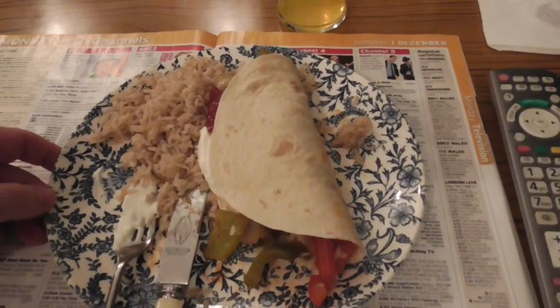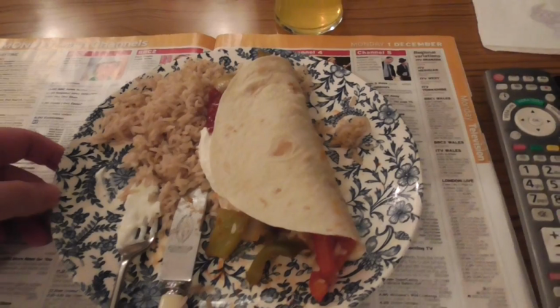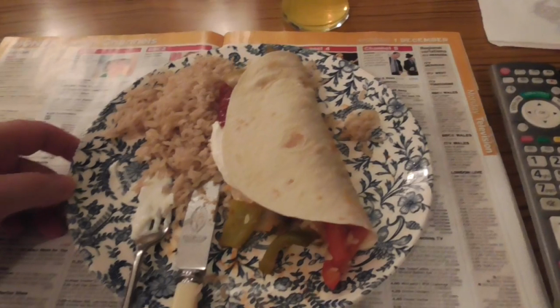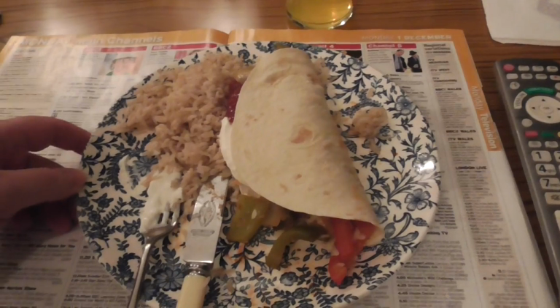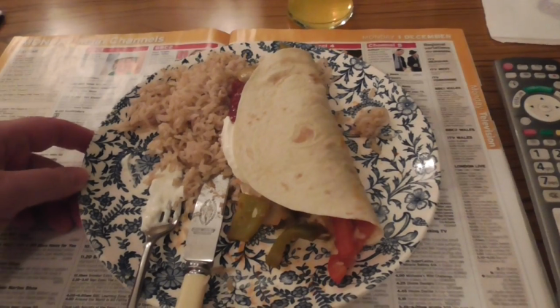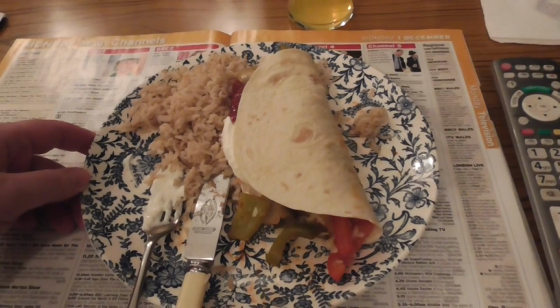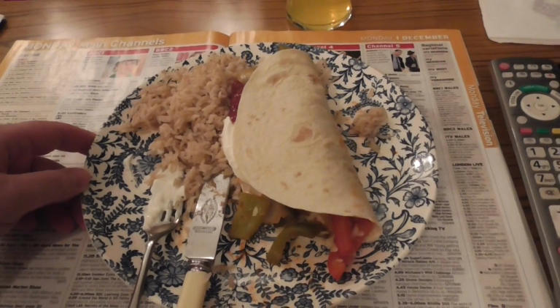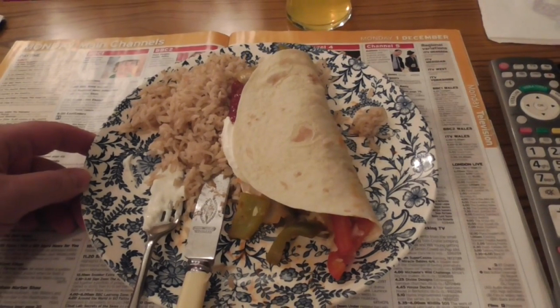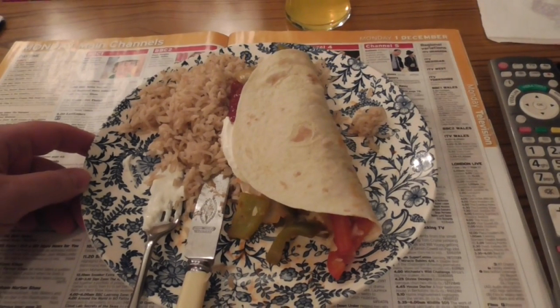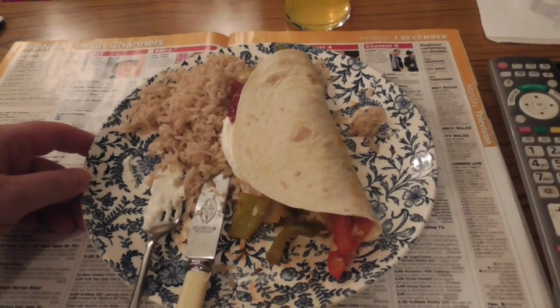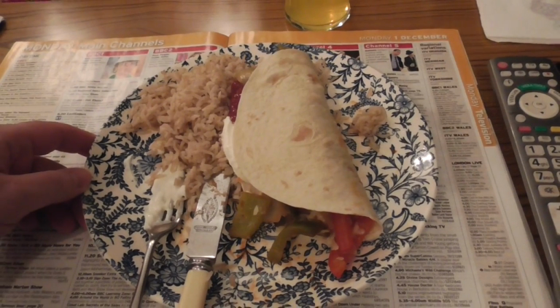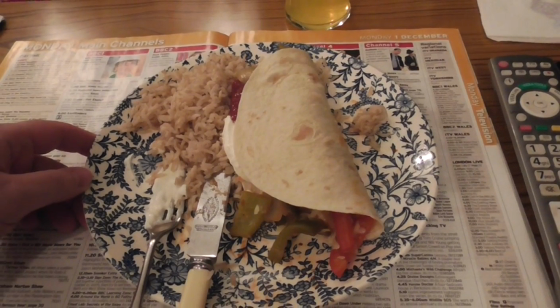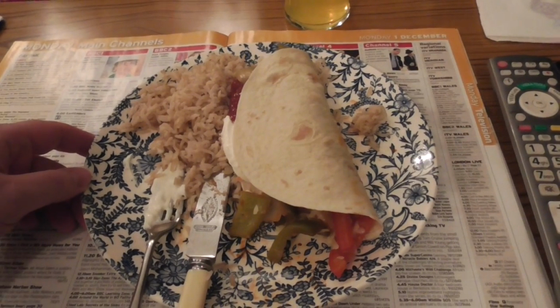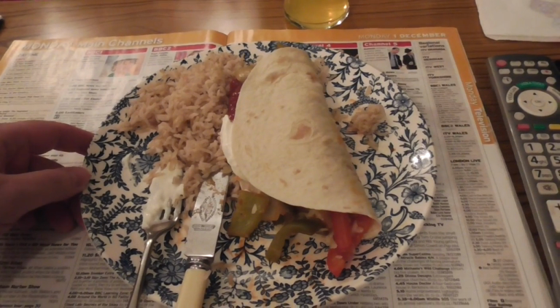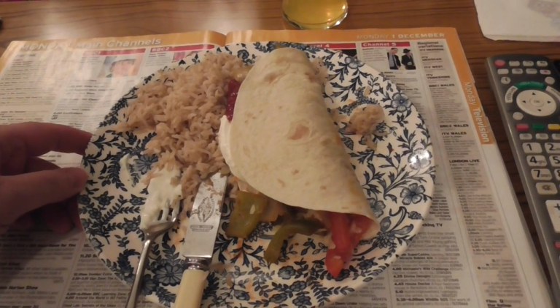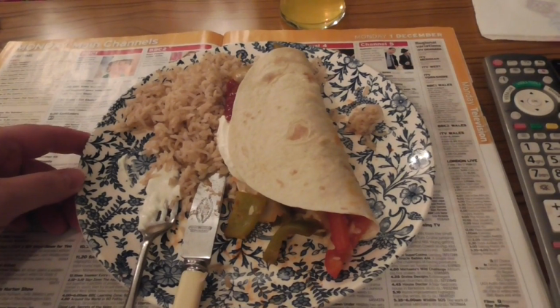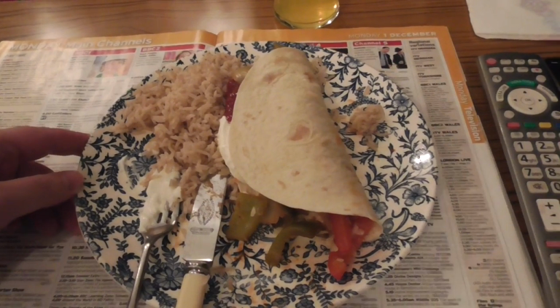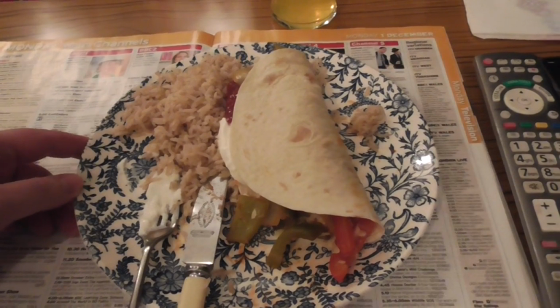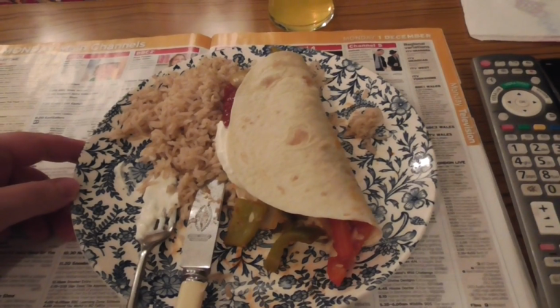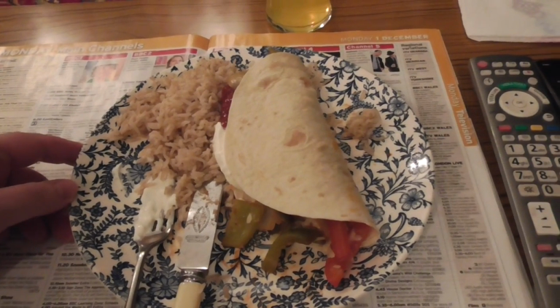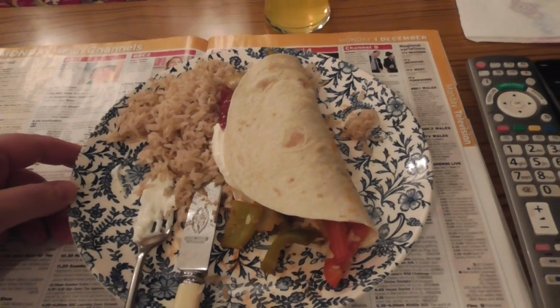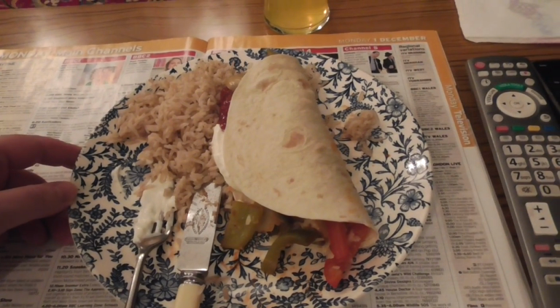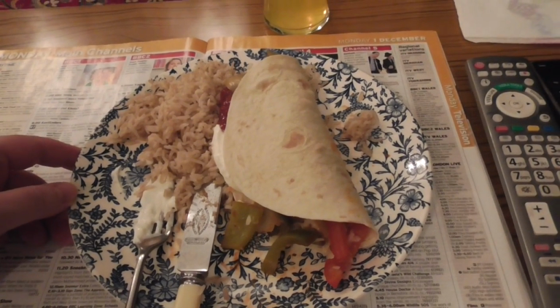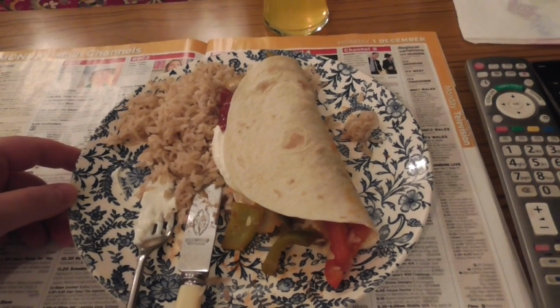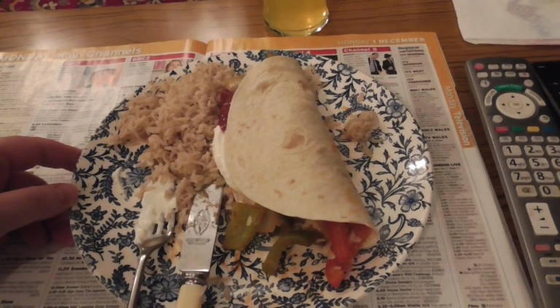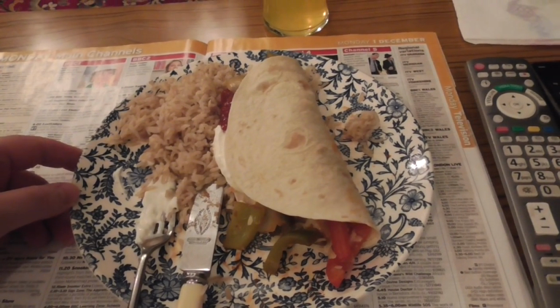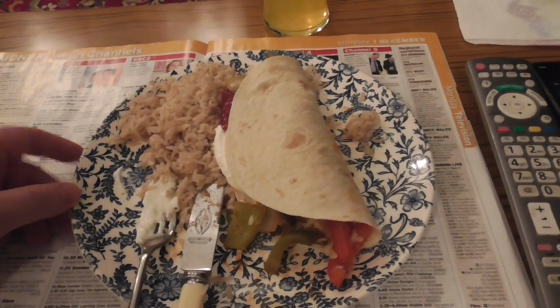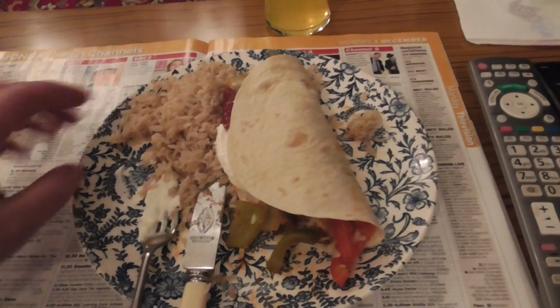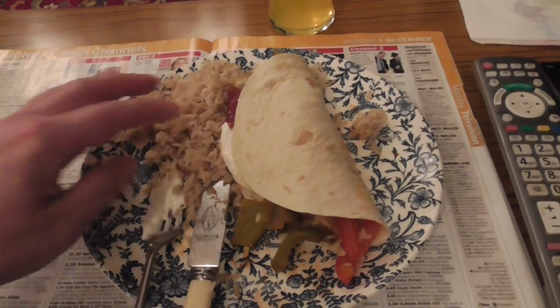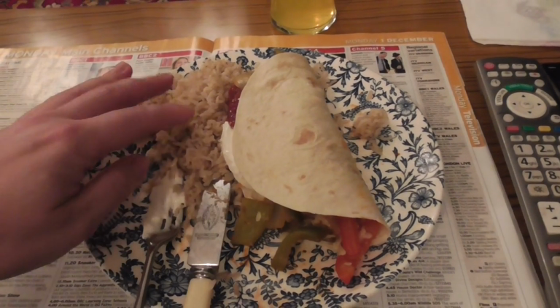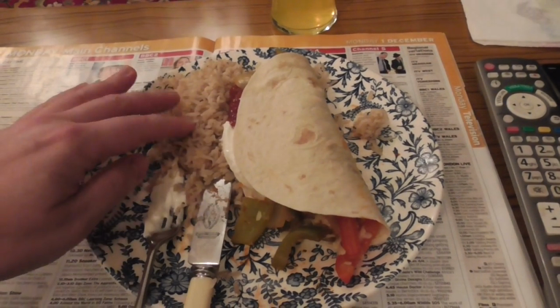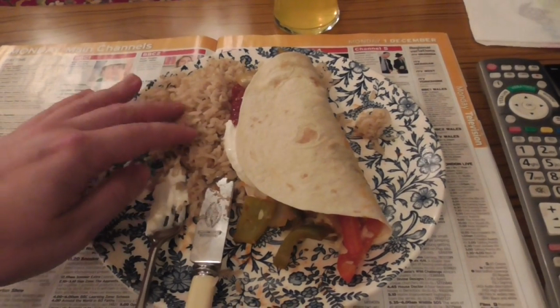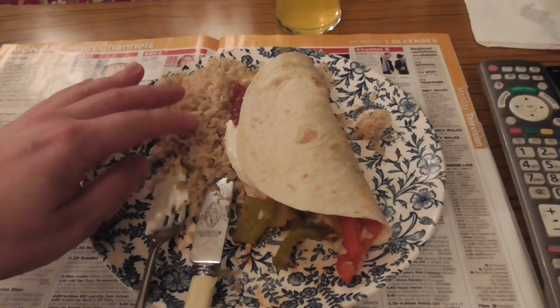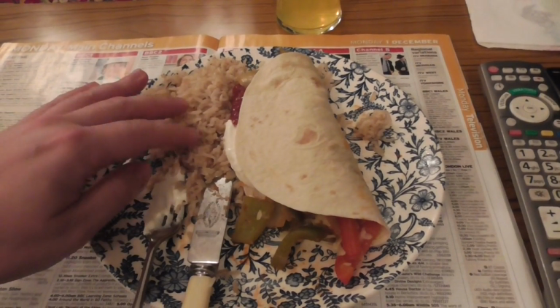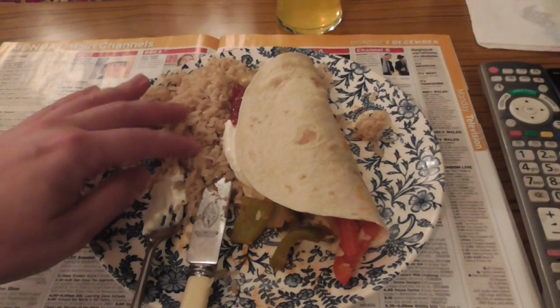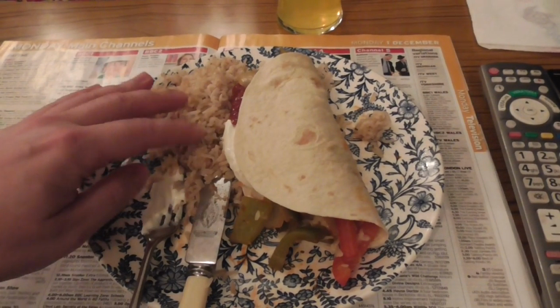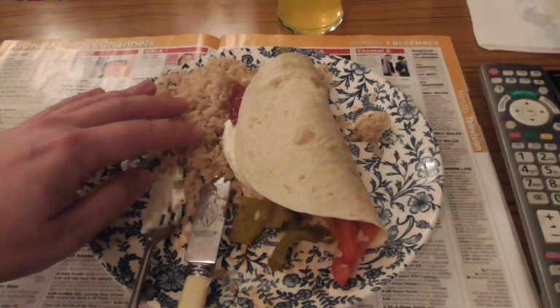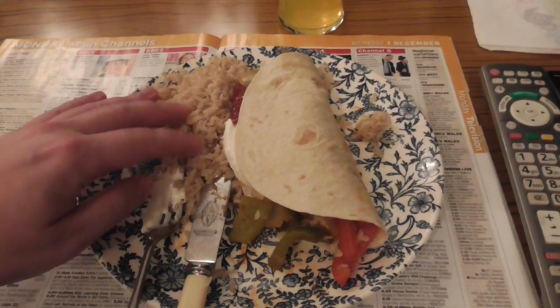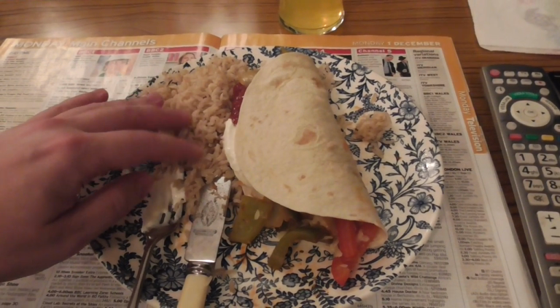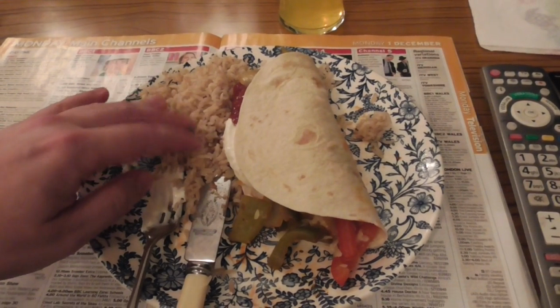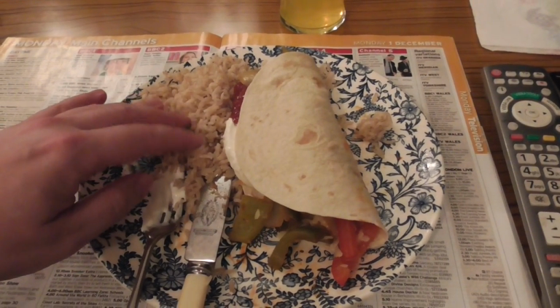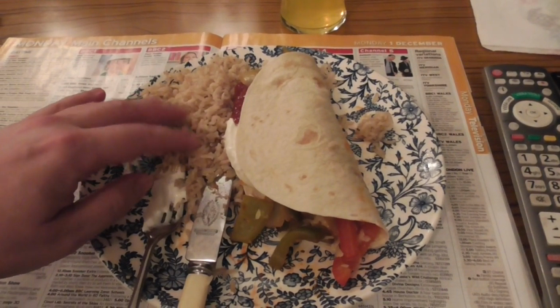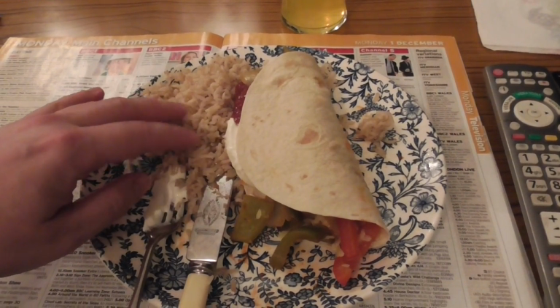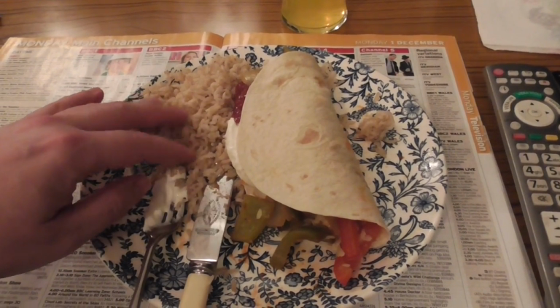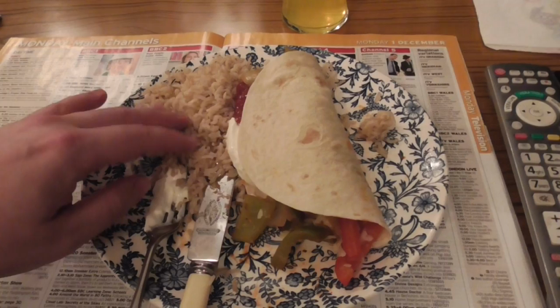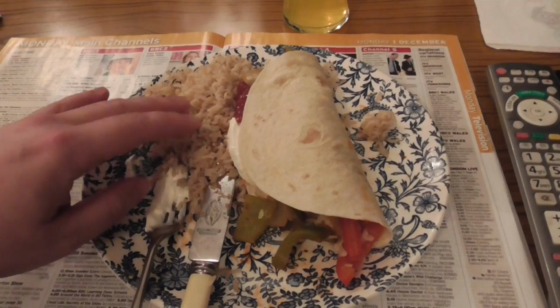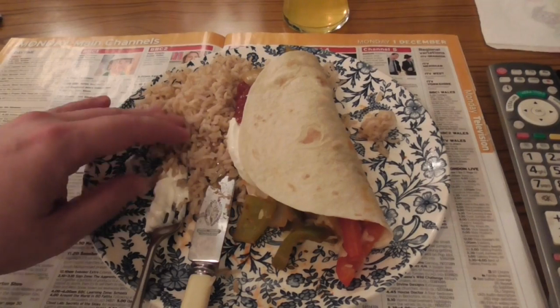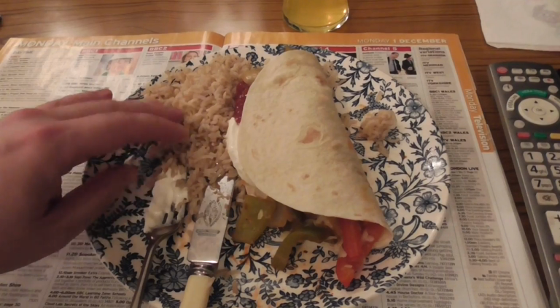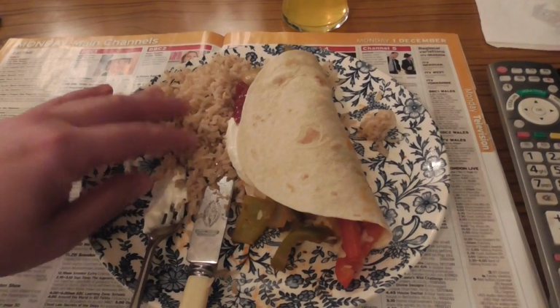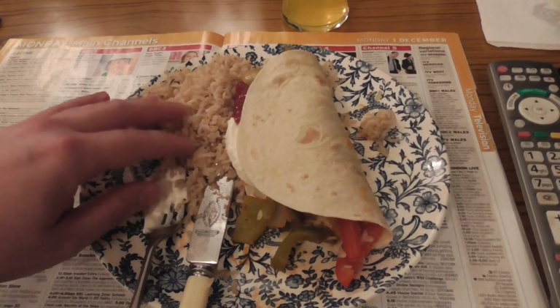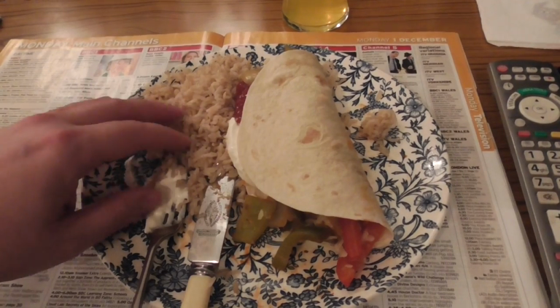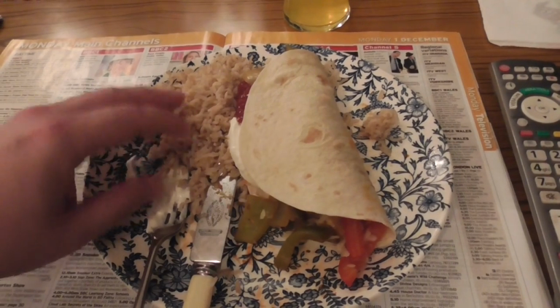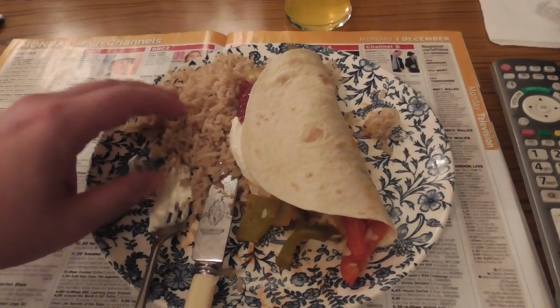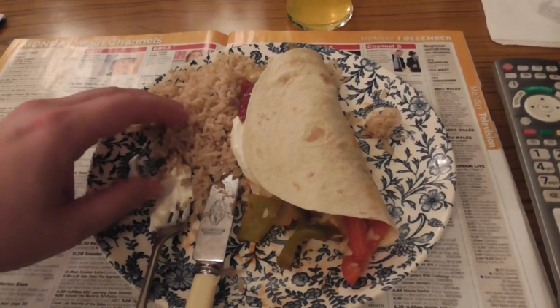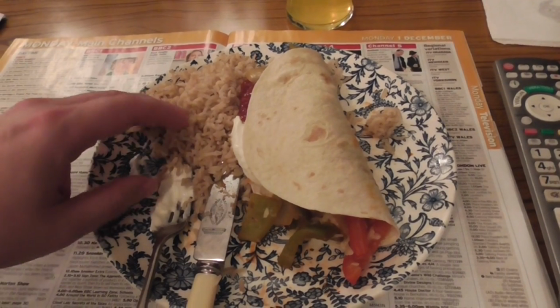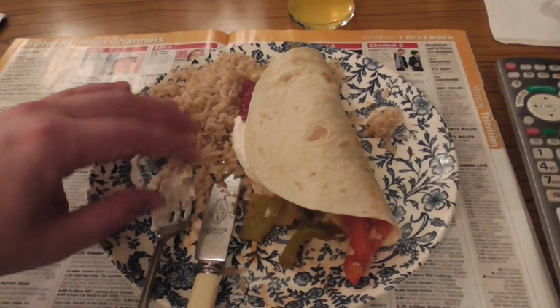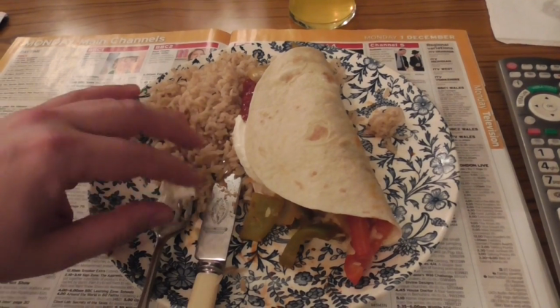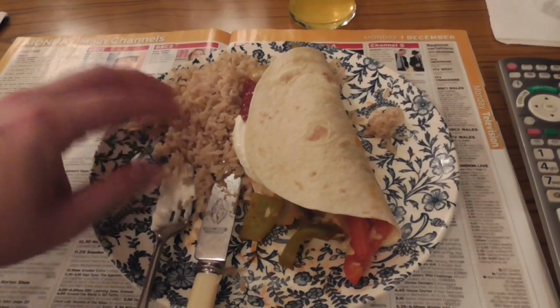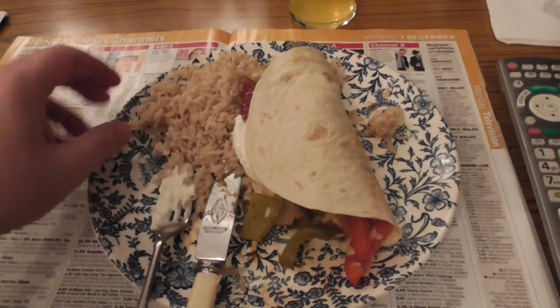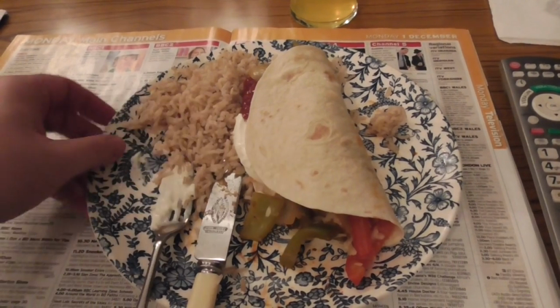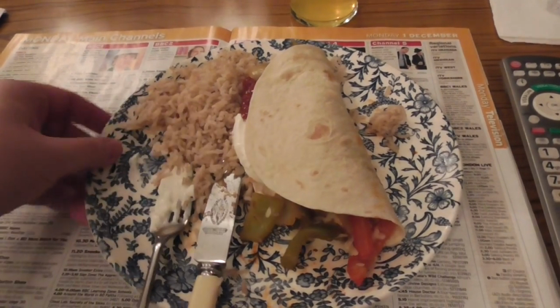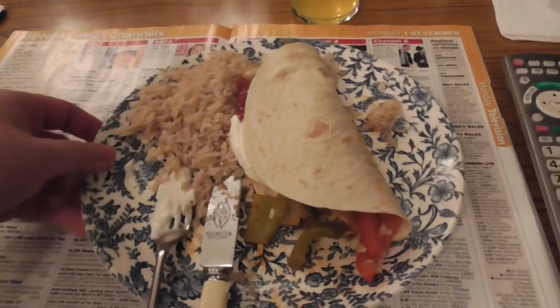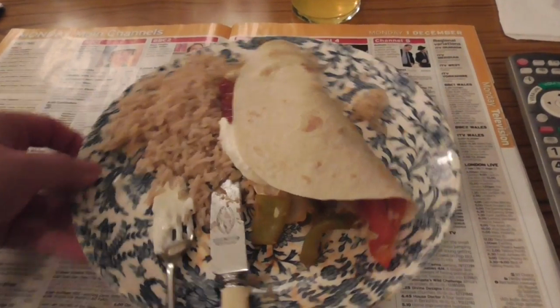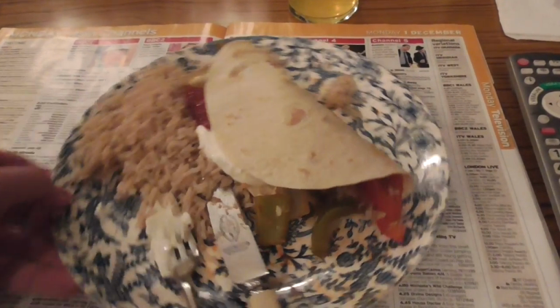Here's the end result for my Mexican meal. This is a third of the rice, so you eat the rice with a knife and fork, obviously.